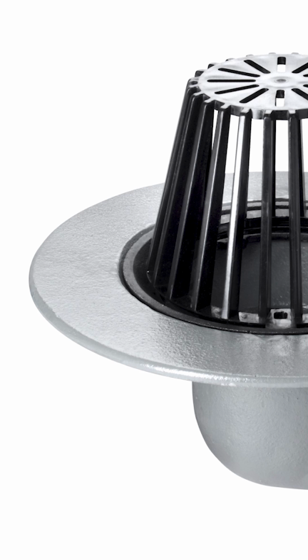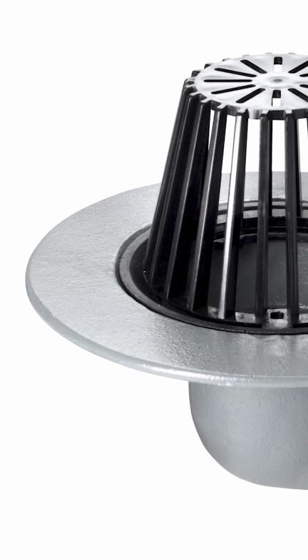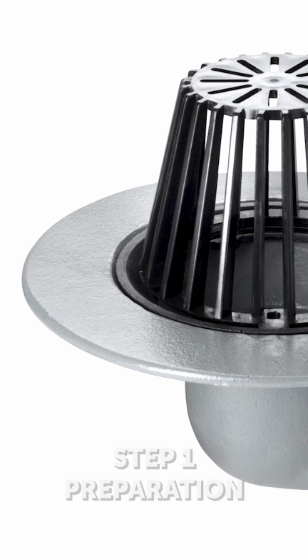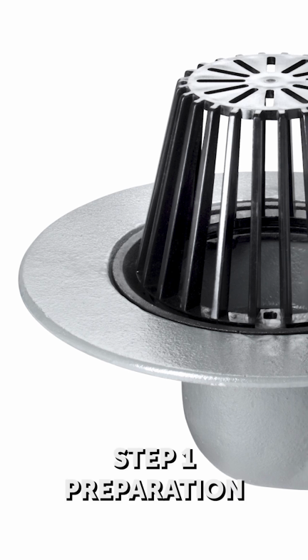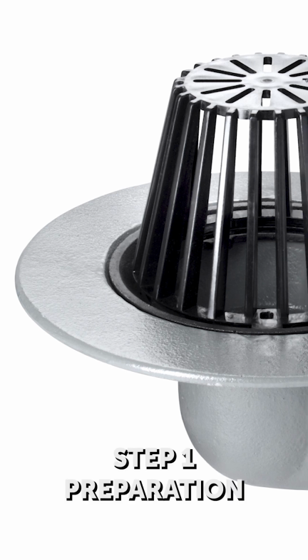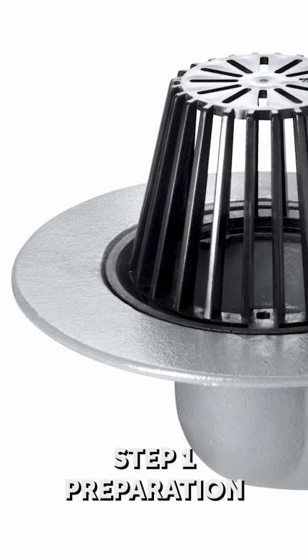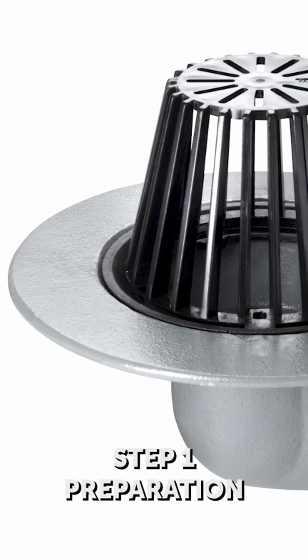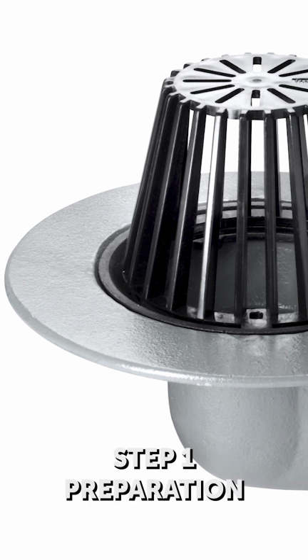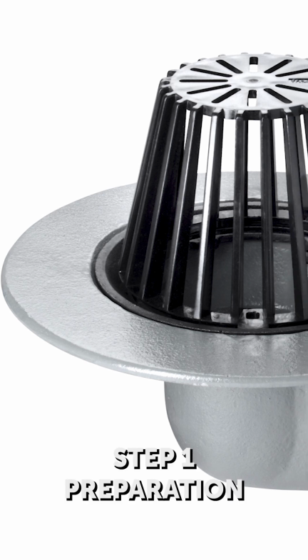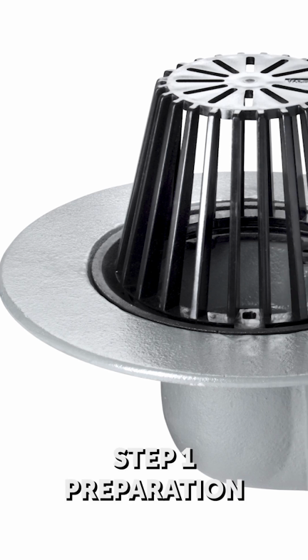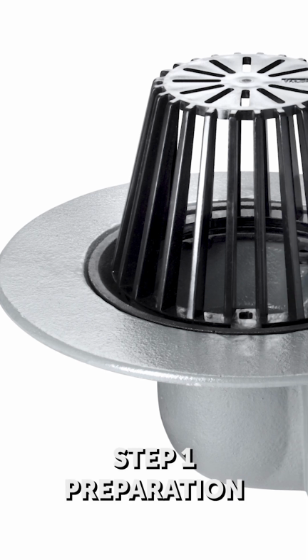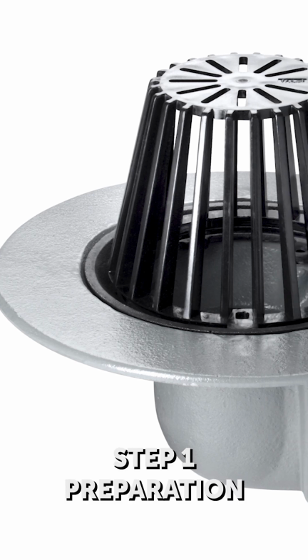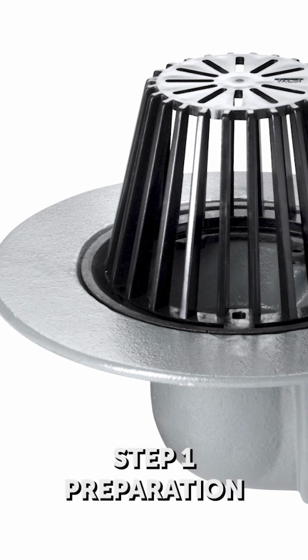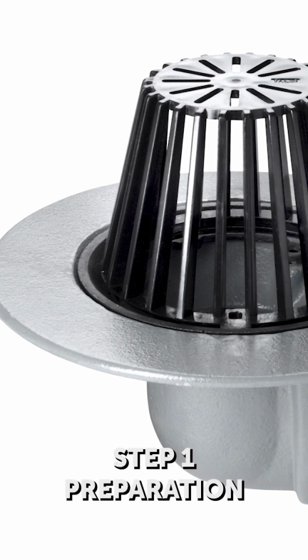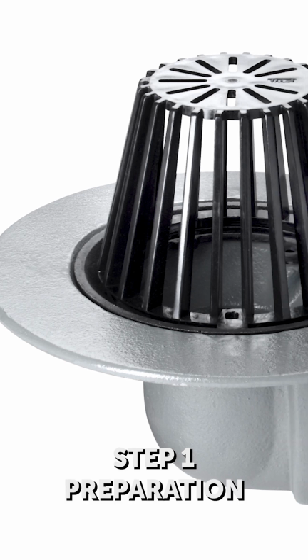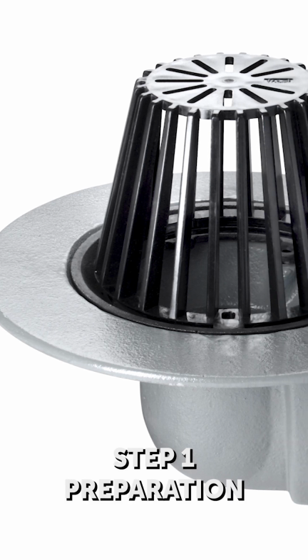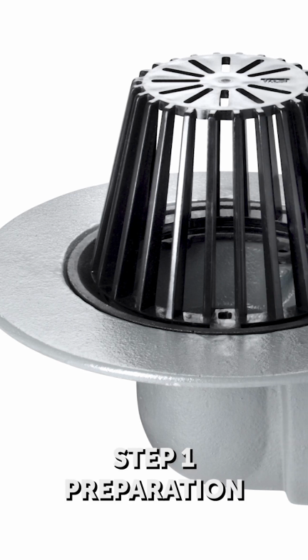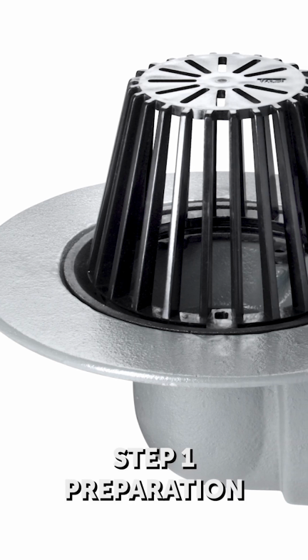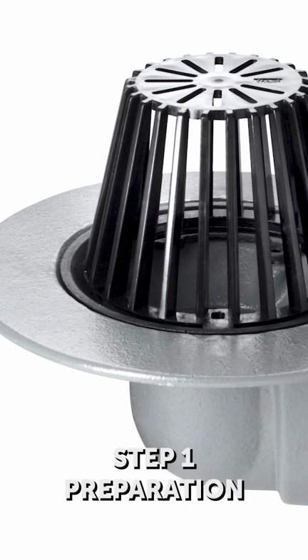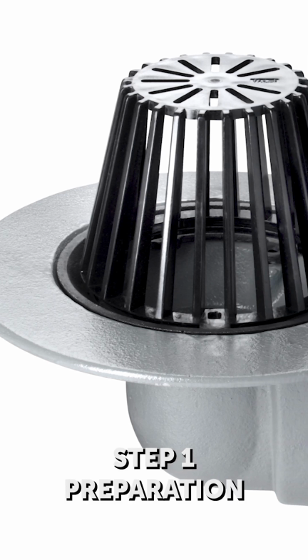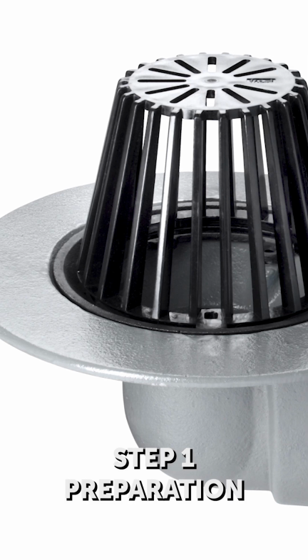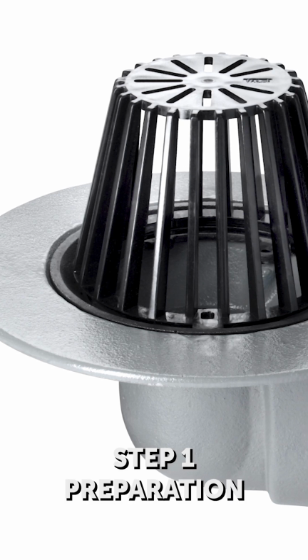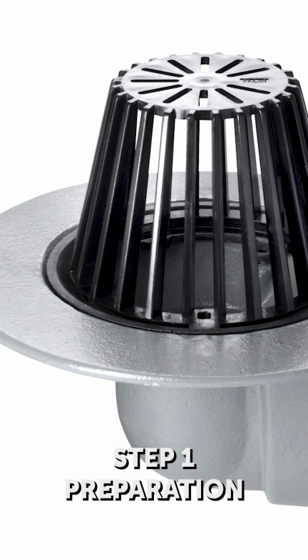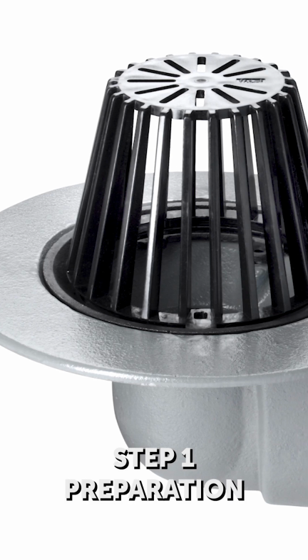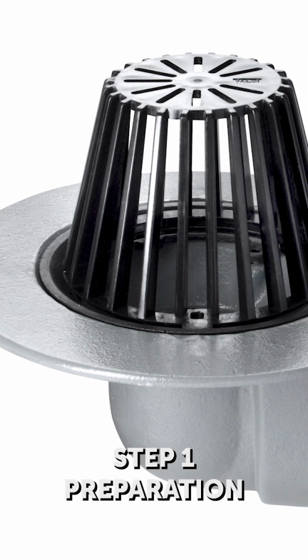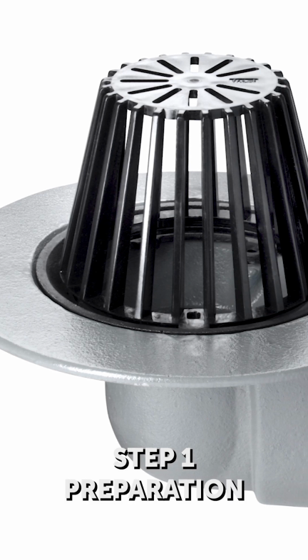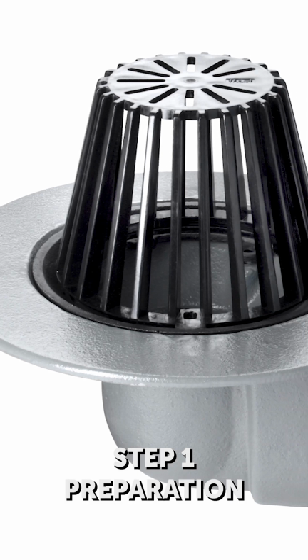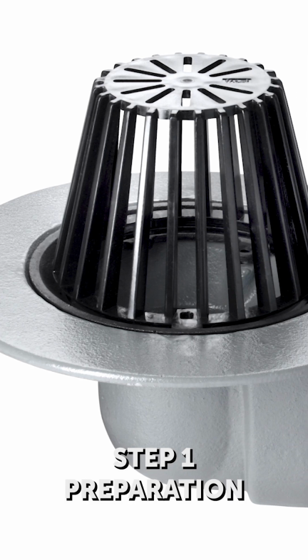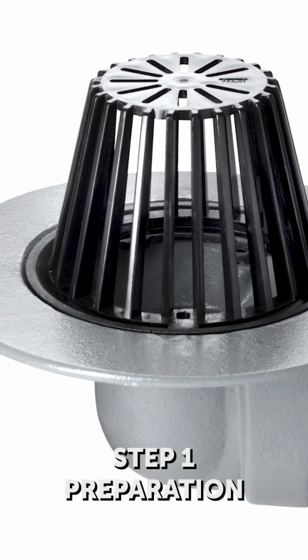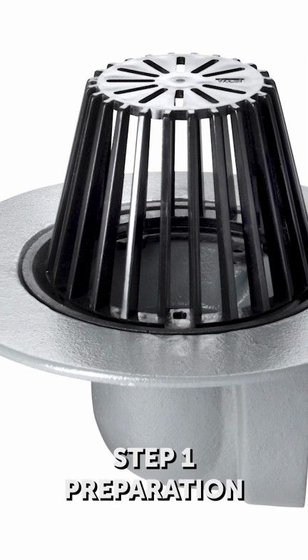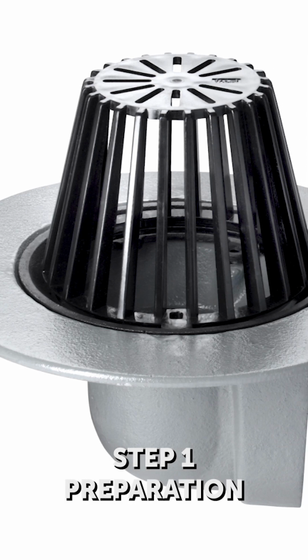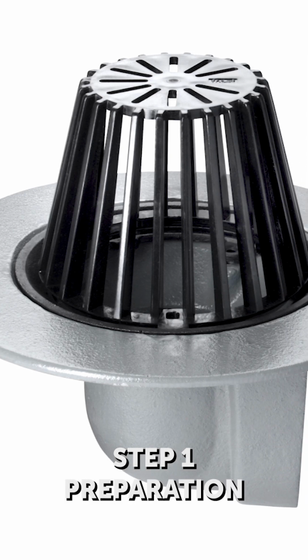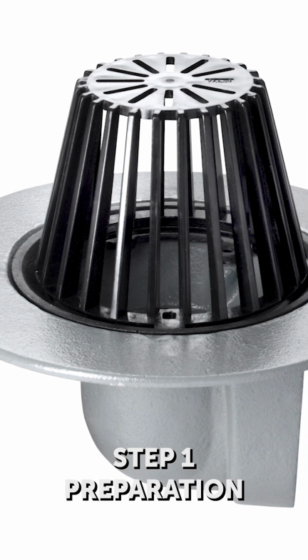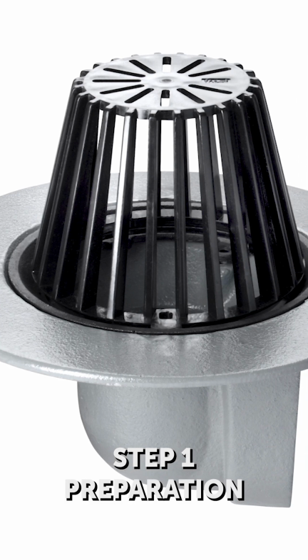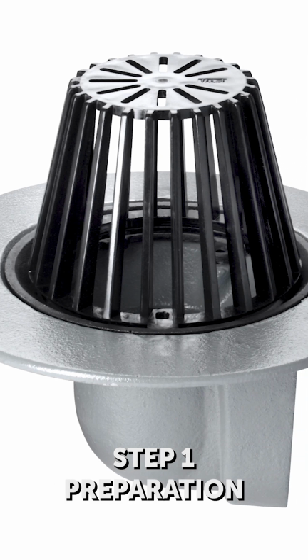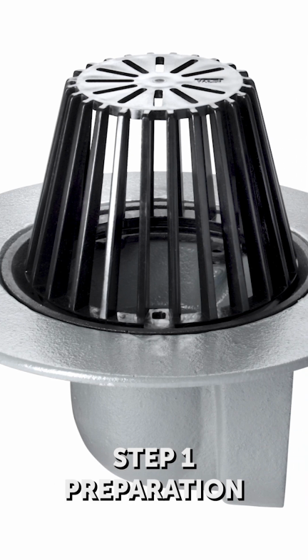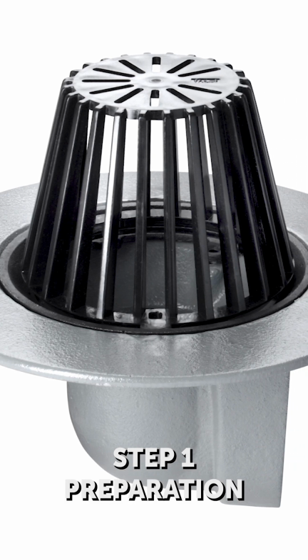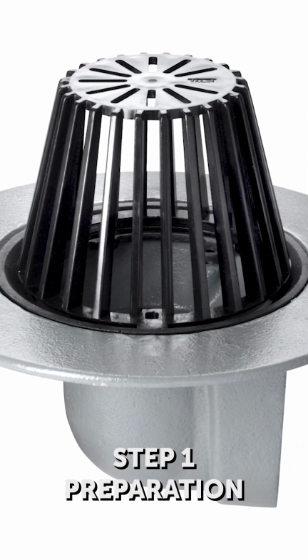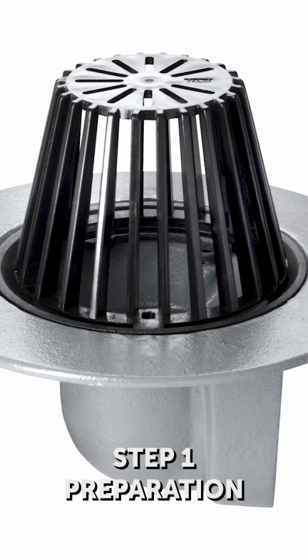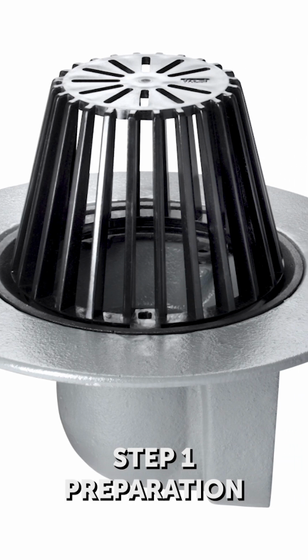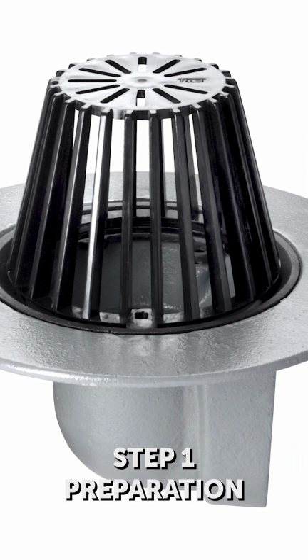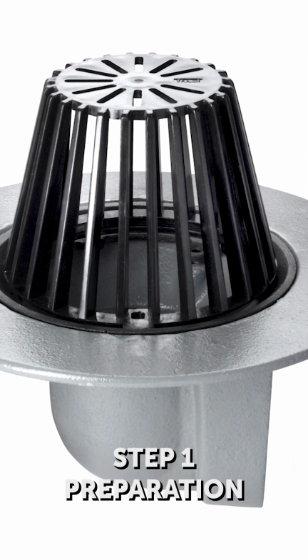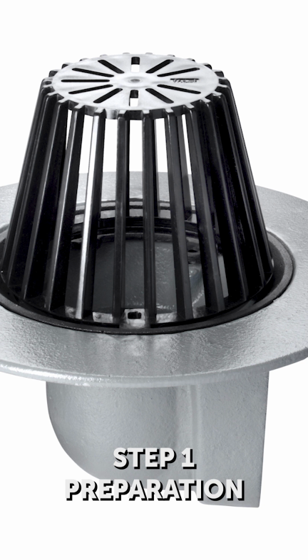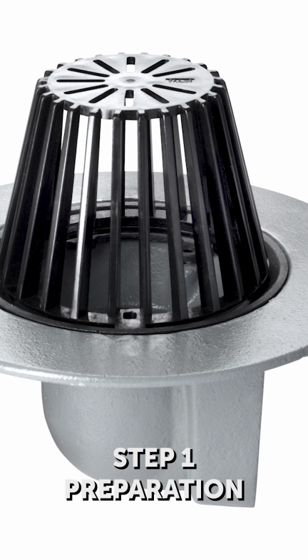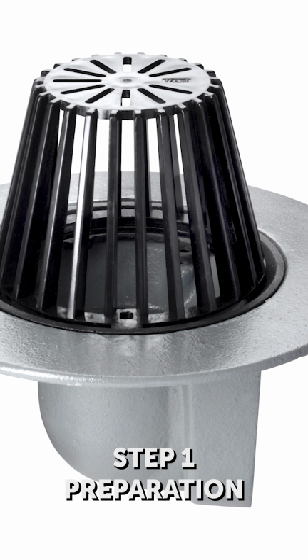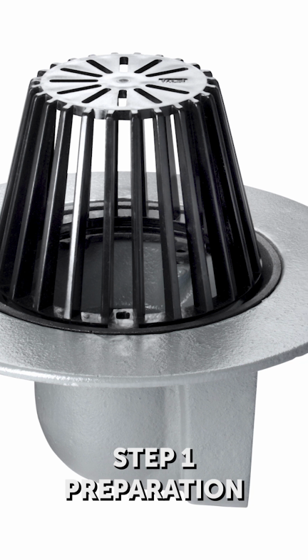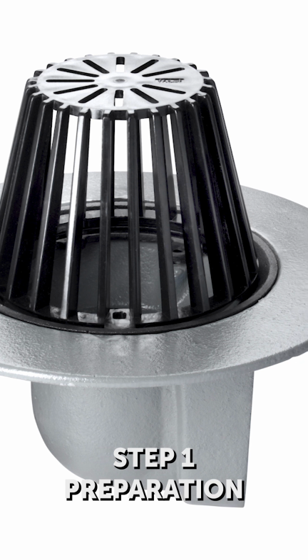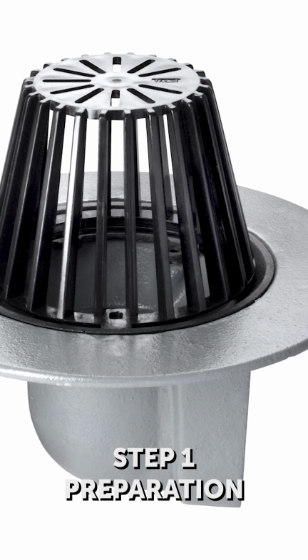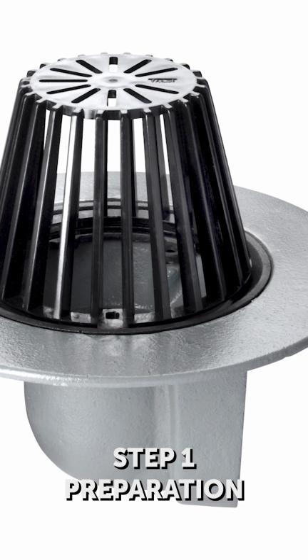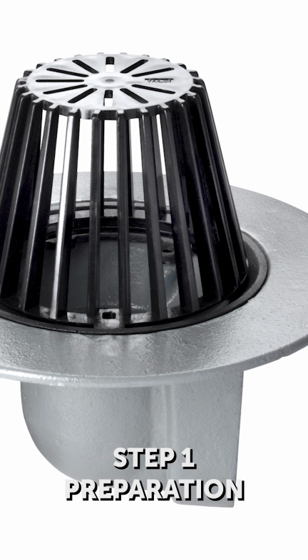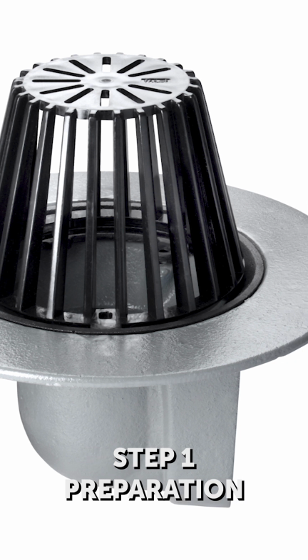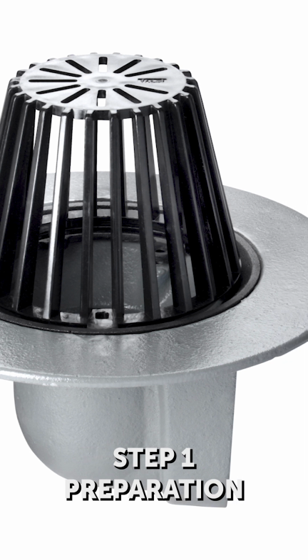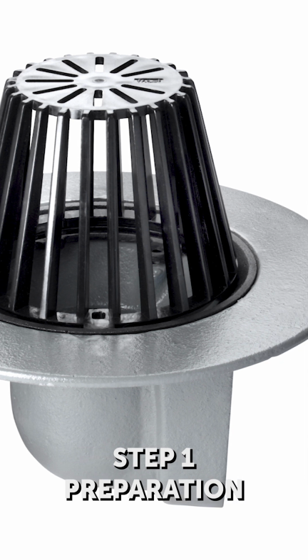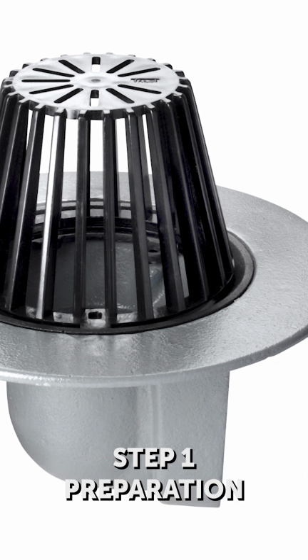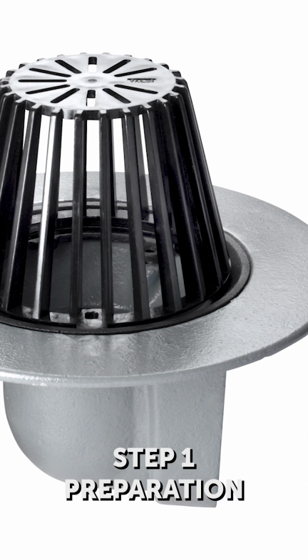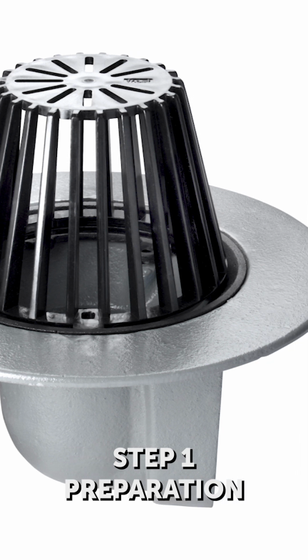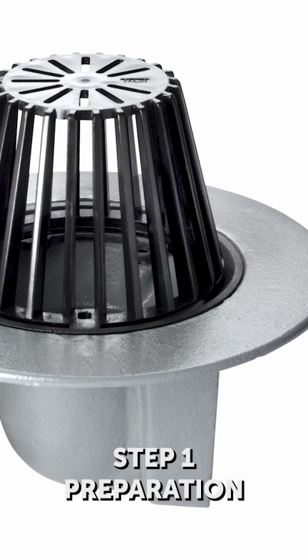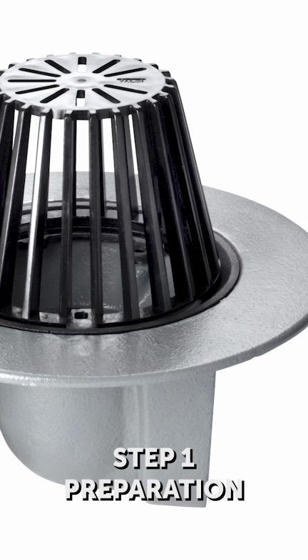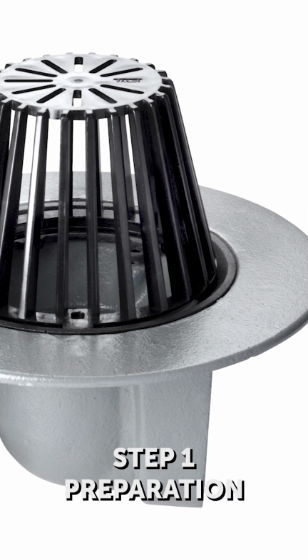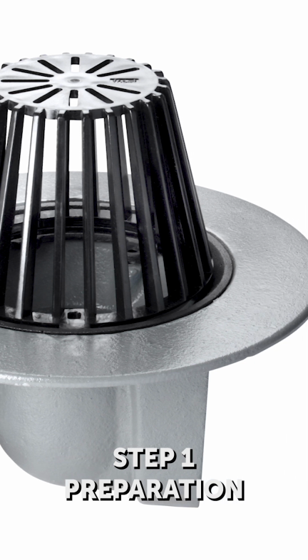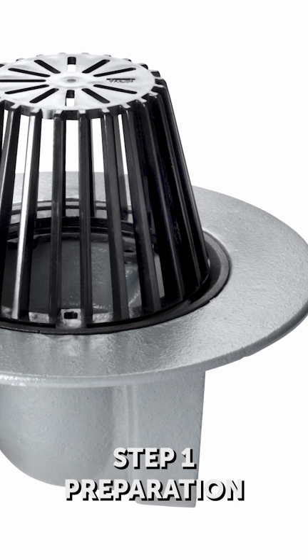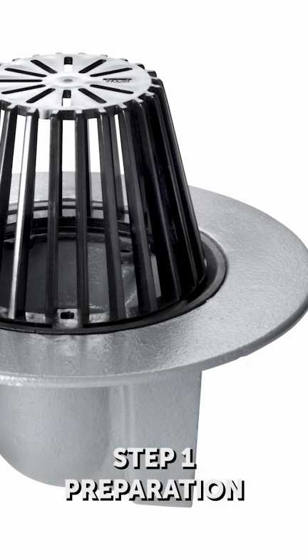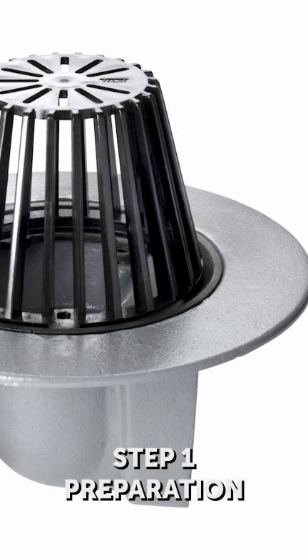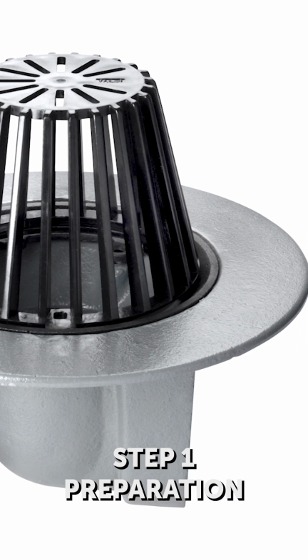Step 1: Preparation. Try or assemble the components before installation to double-check compatibility and make sure you are familiar with the product.